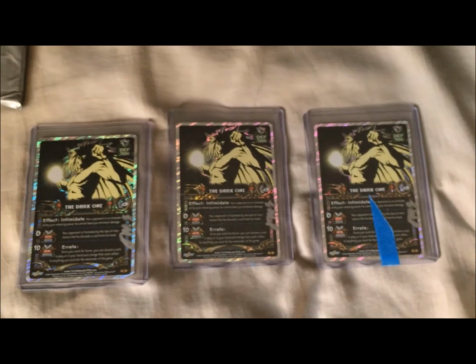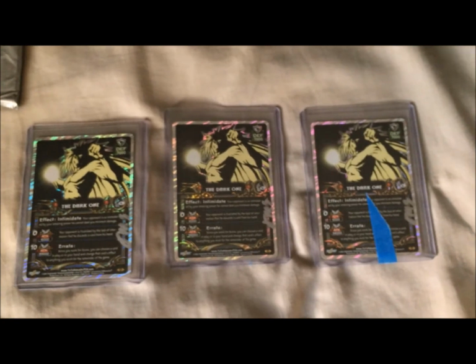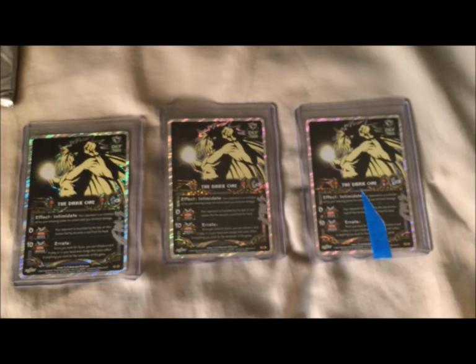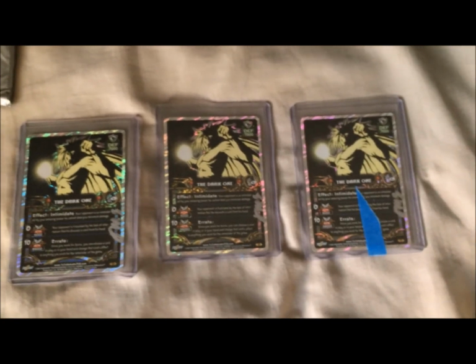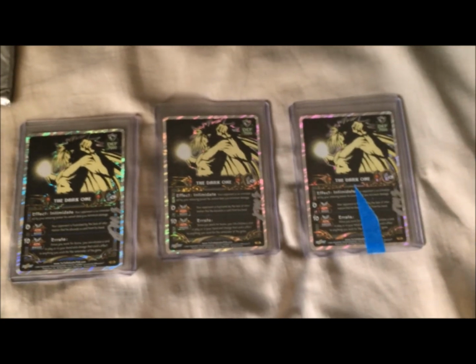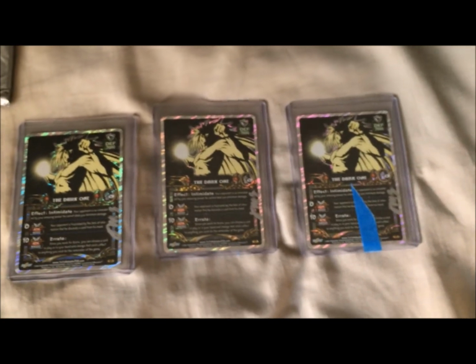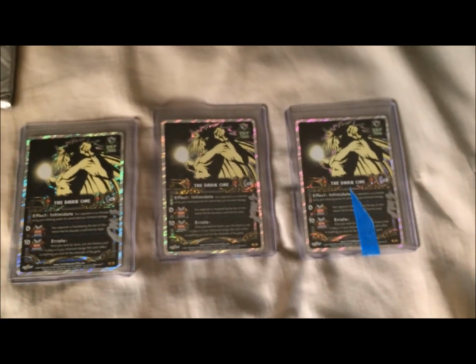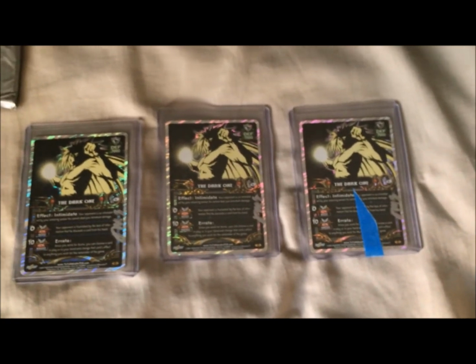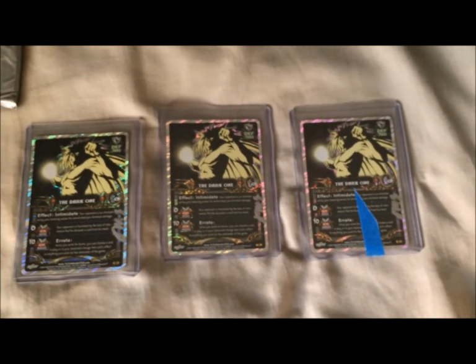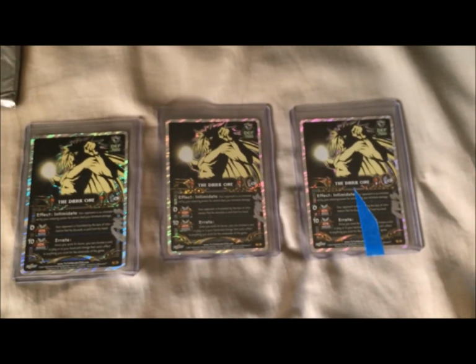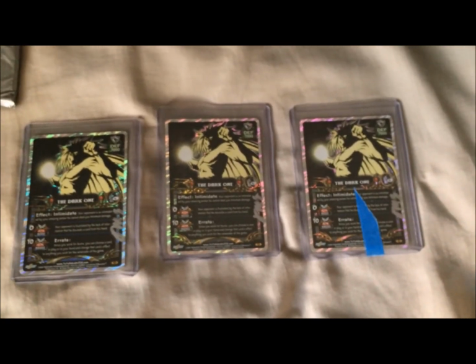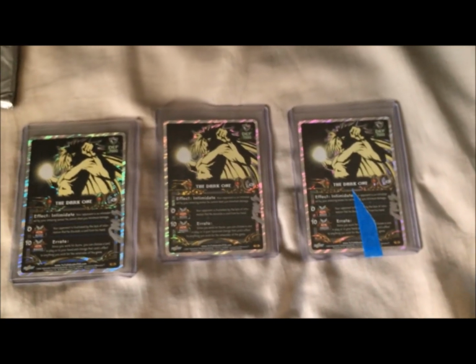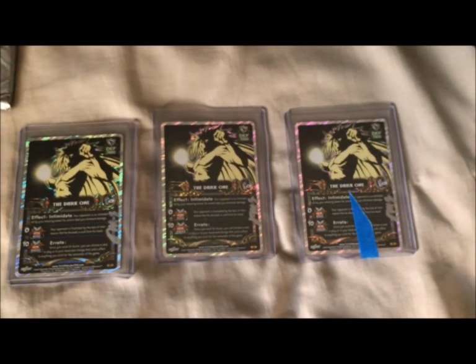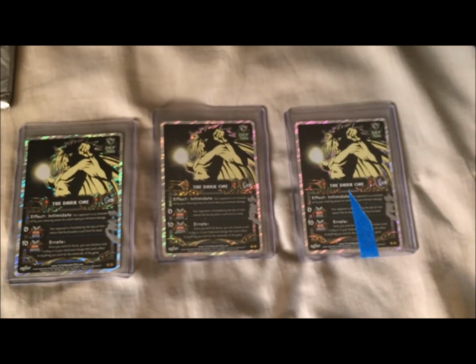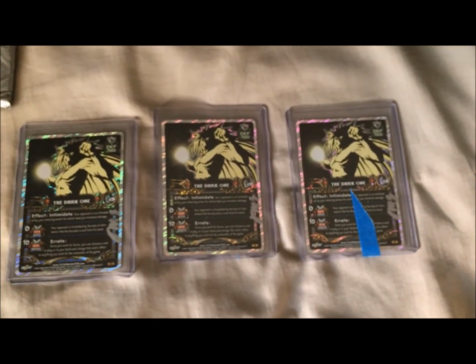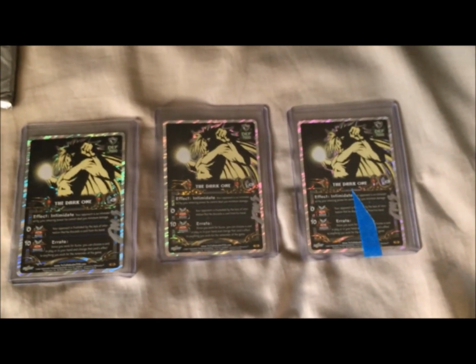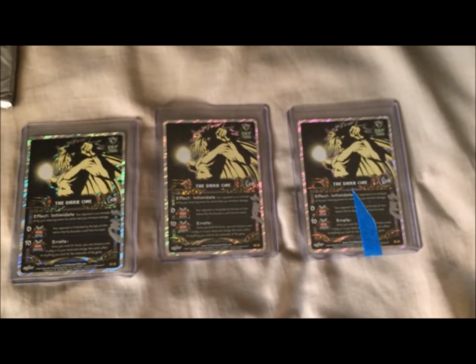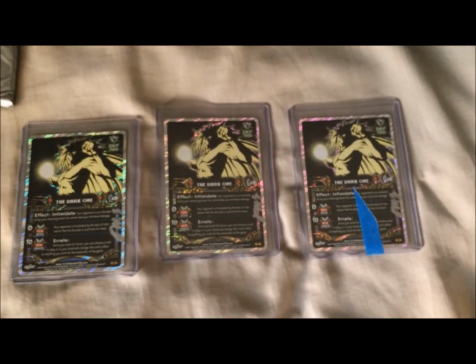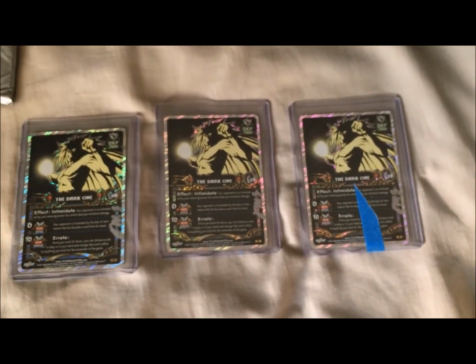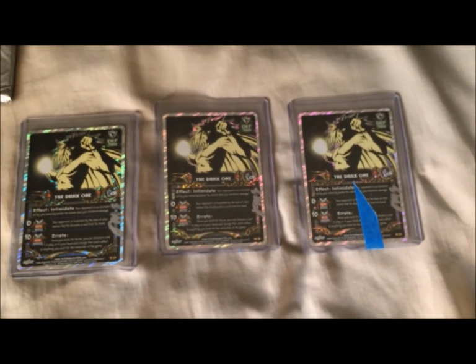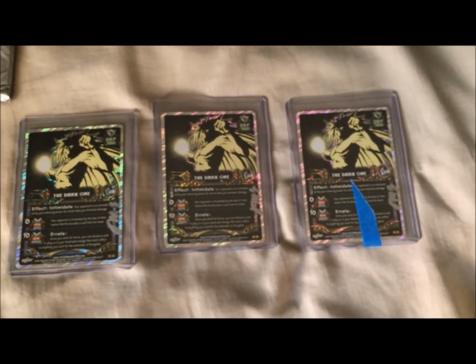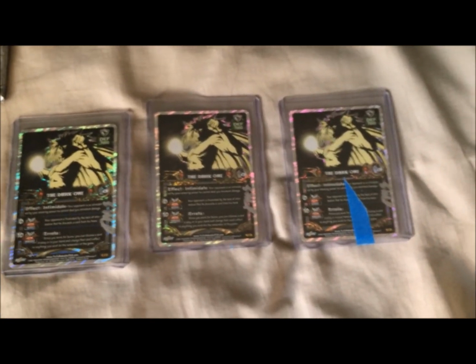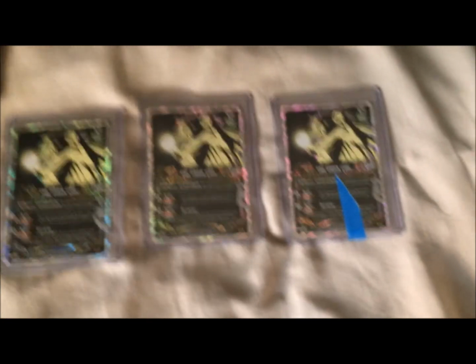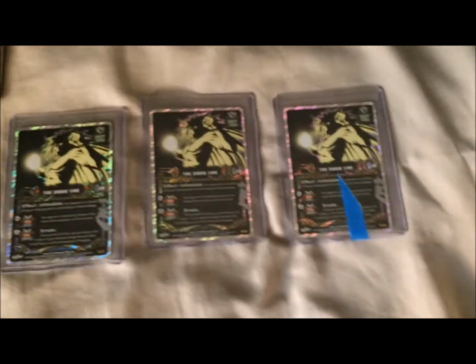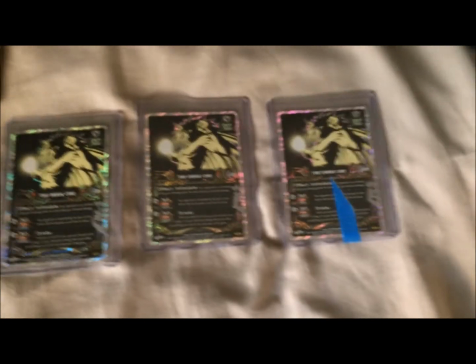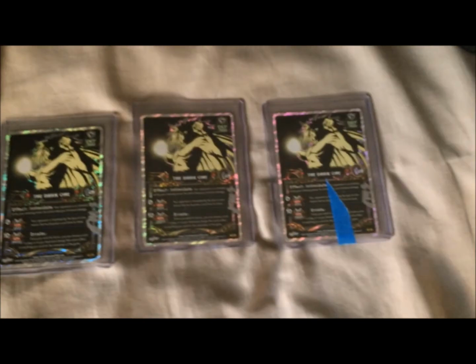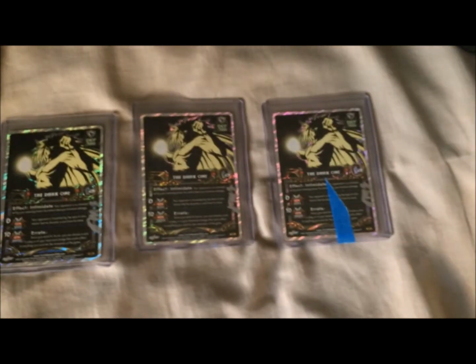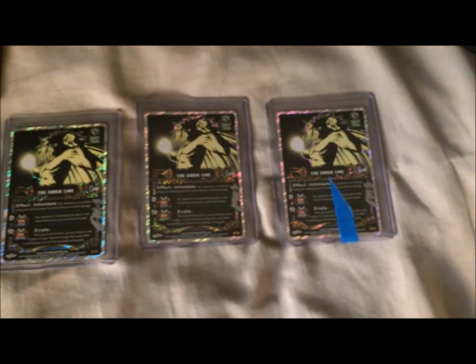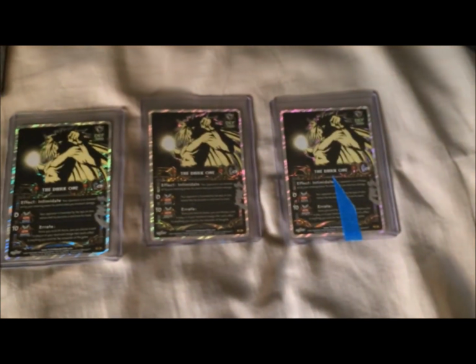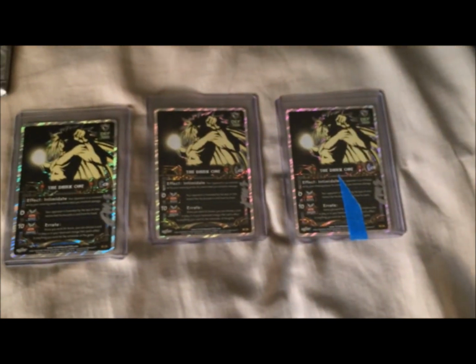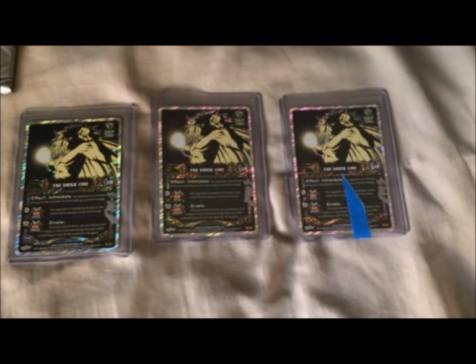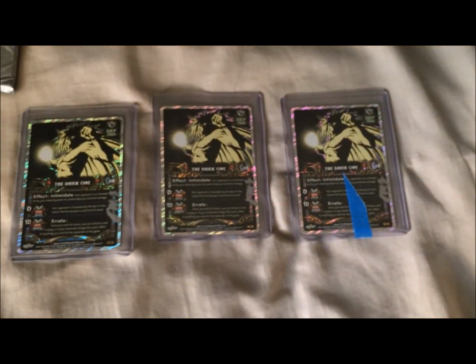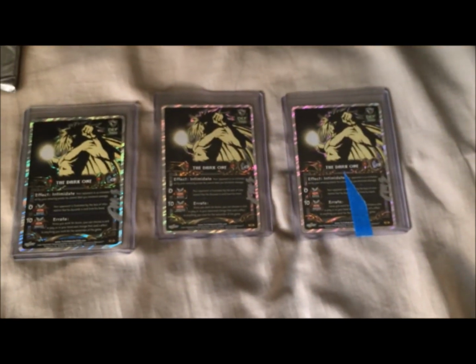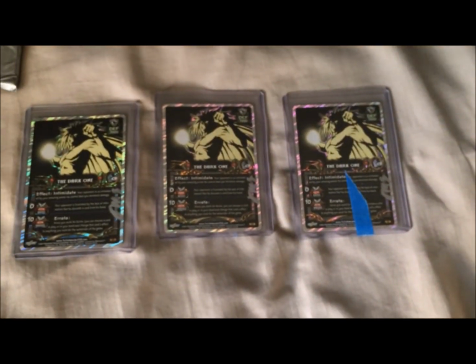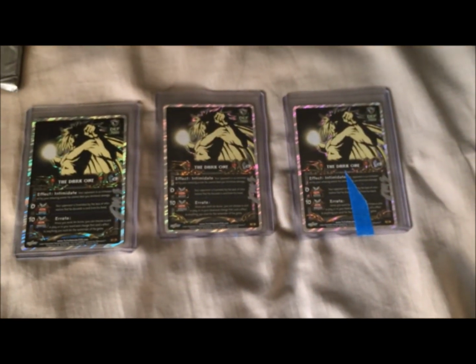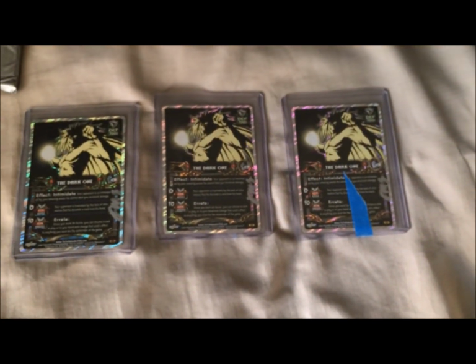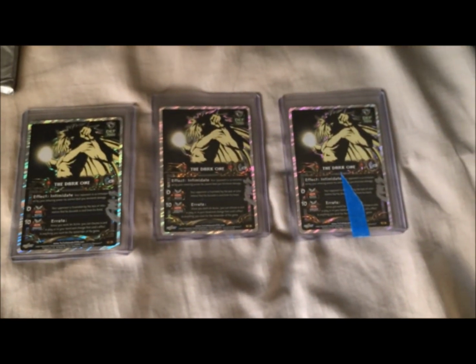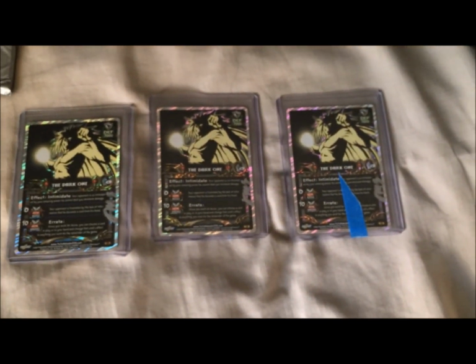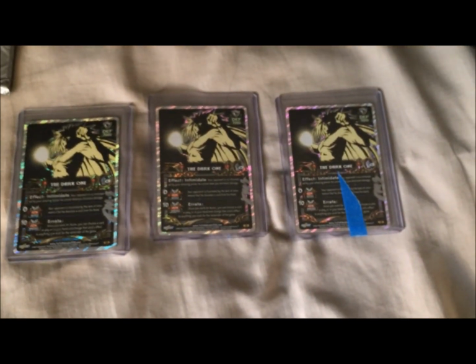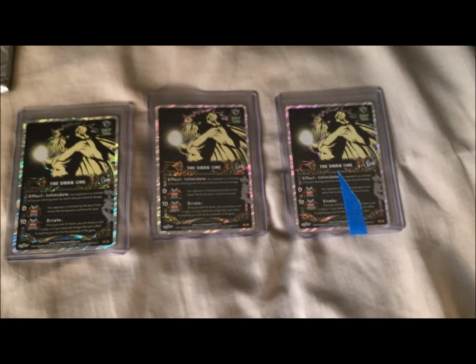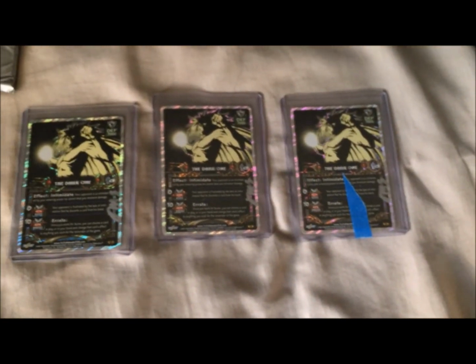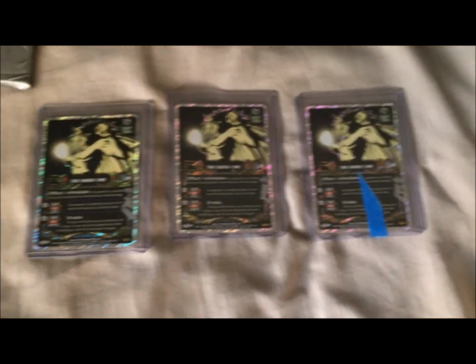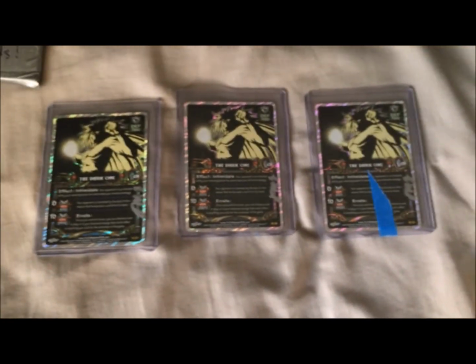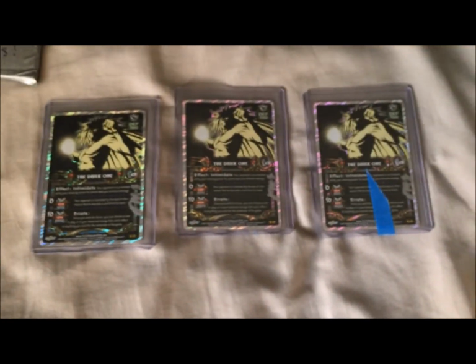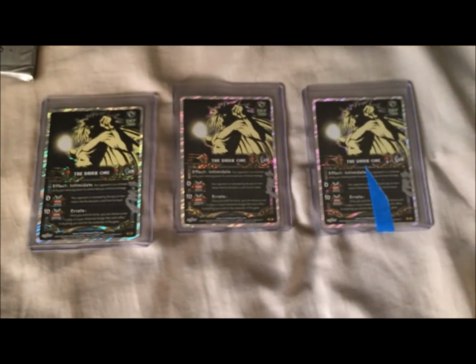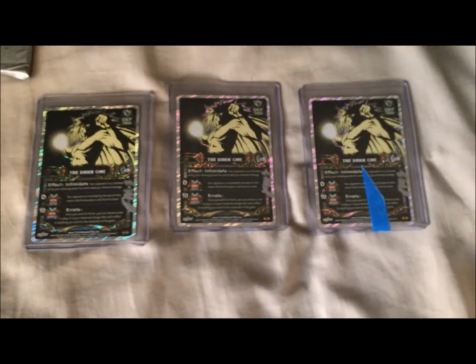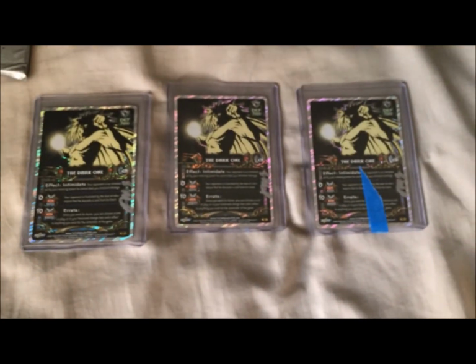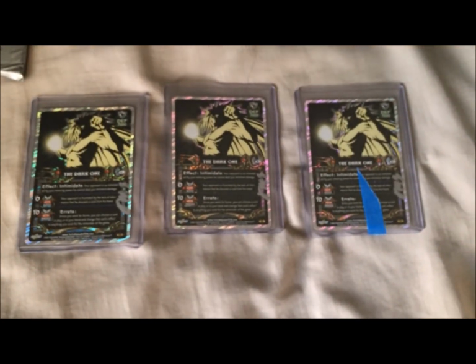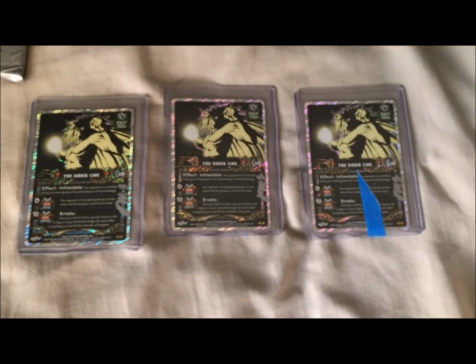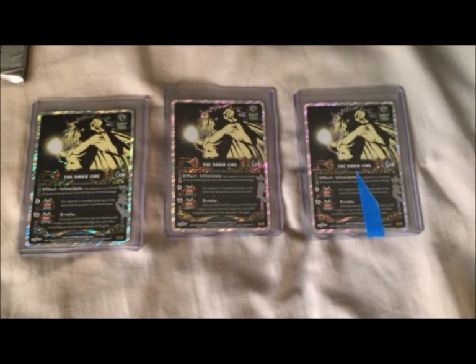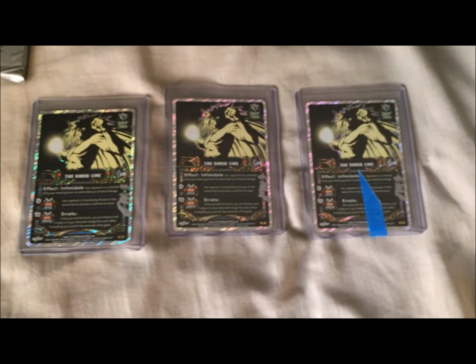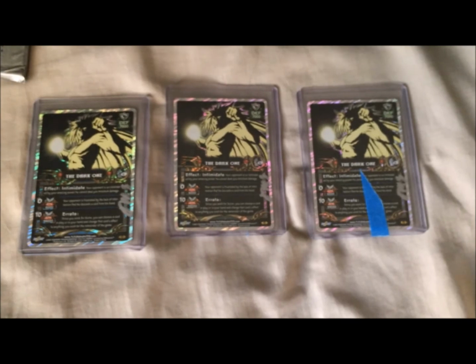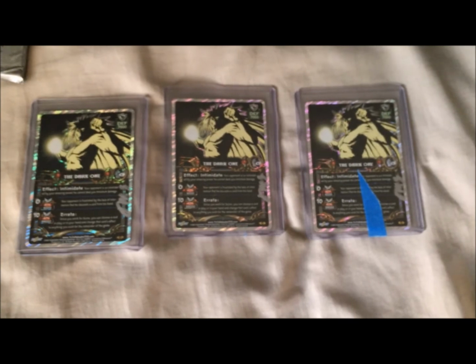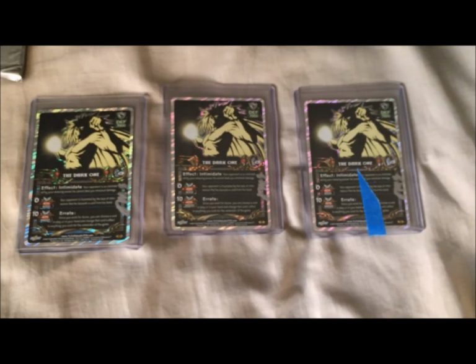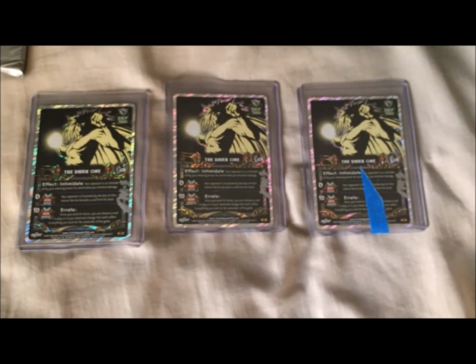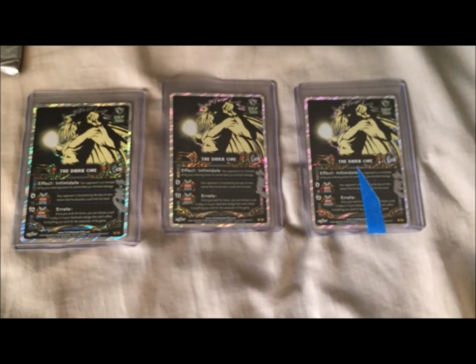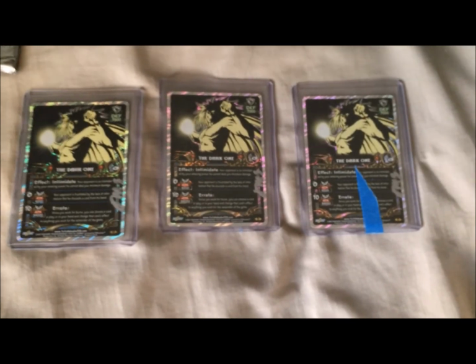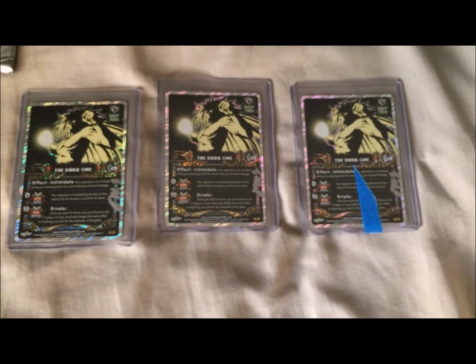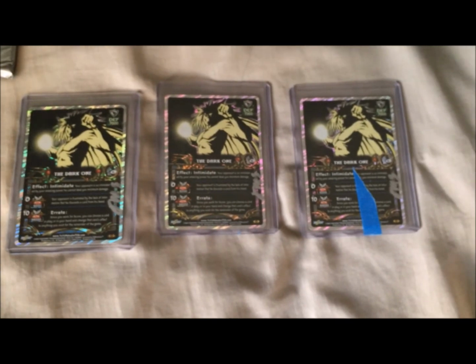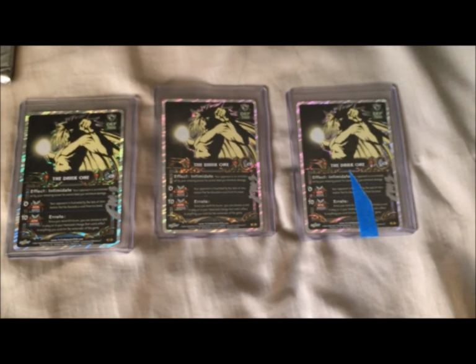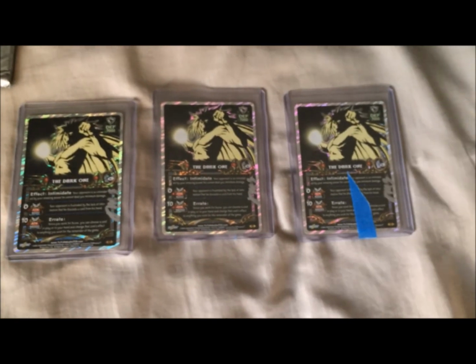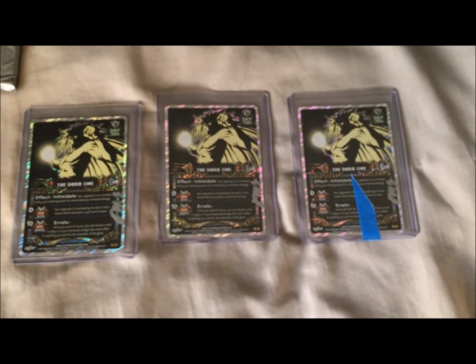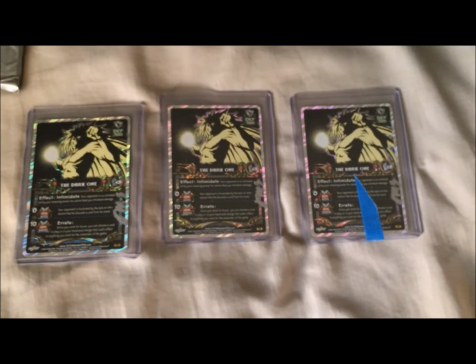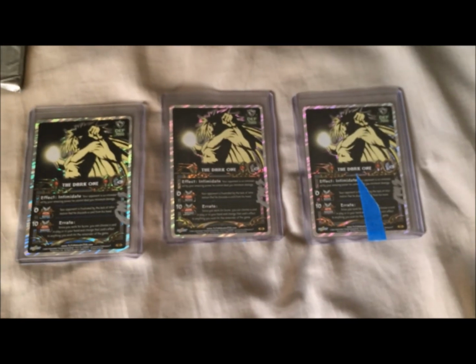Anyway, thanks again once more for watching. Vision87 out of here — with, again, three signed Dark Ones.